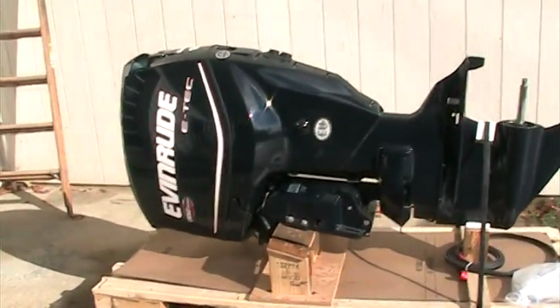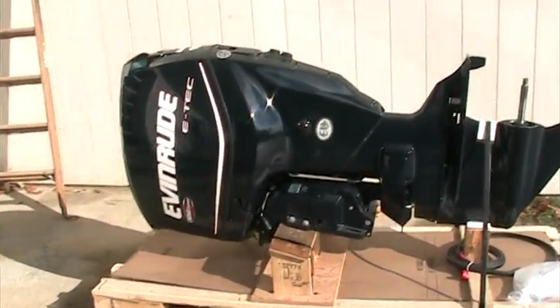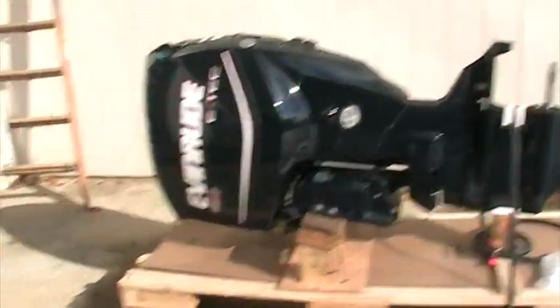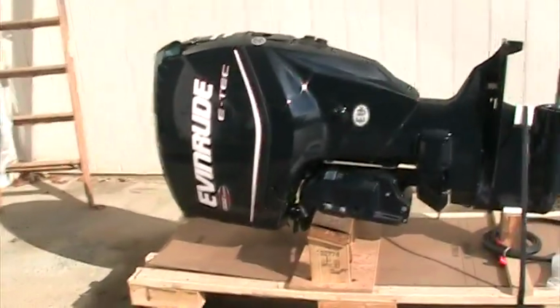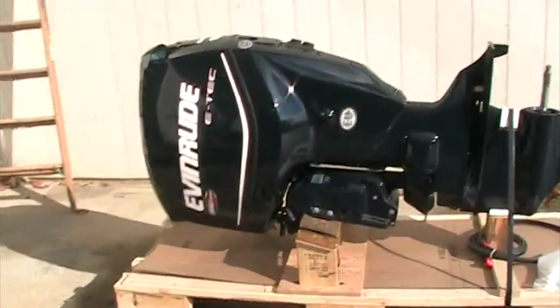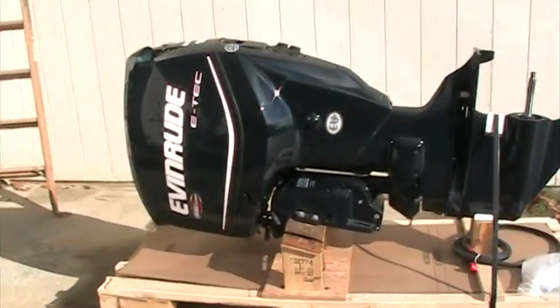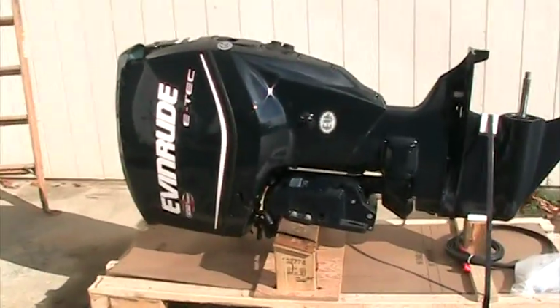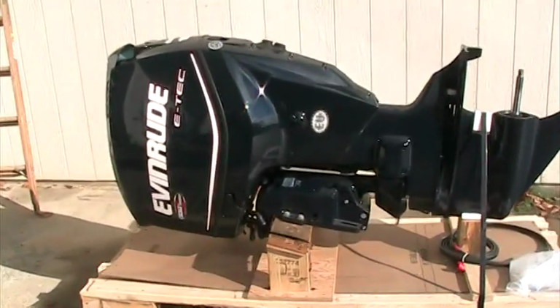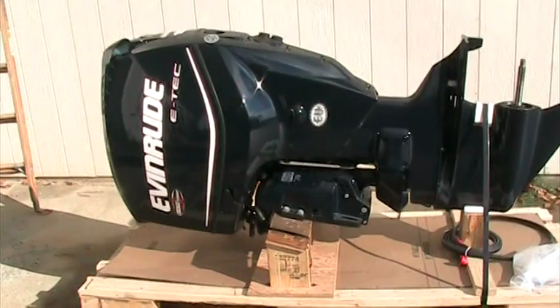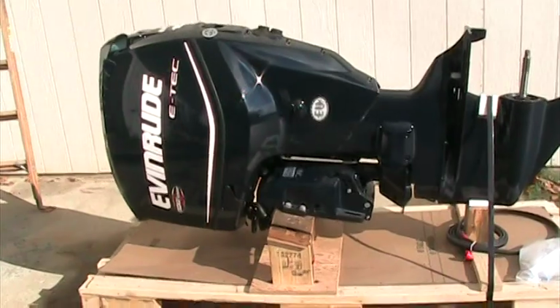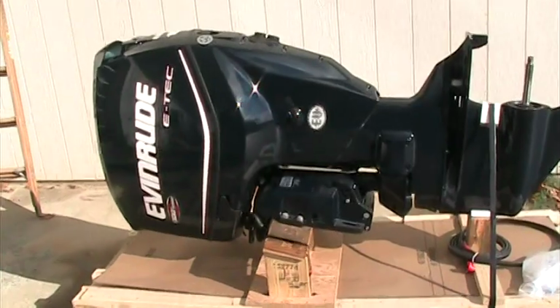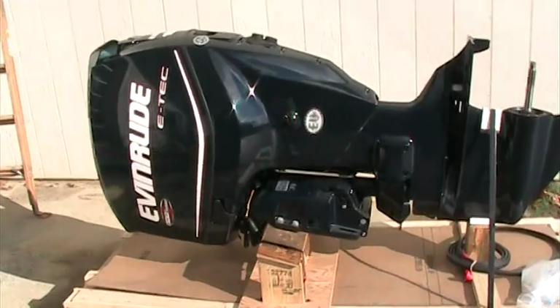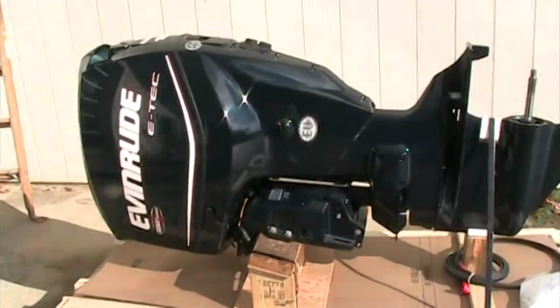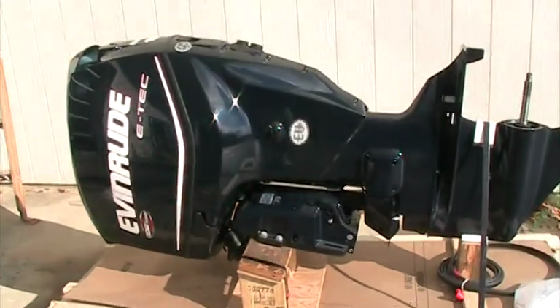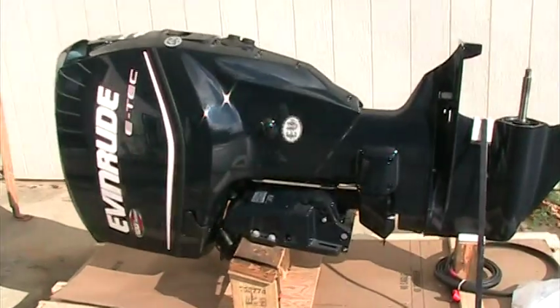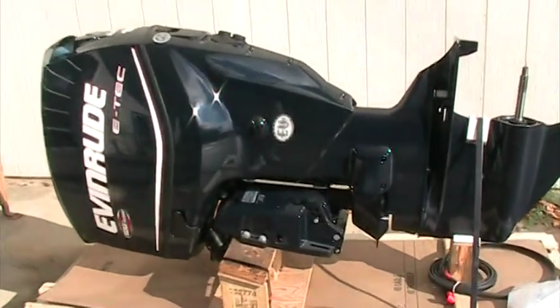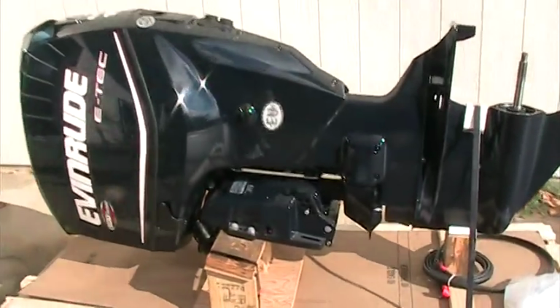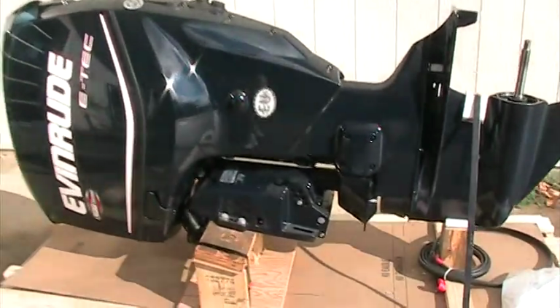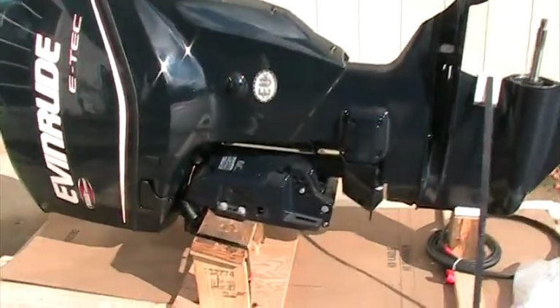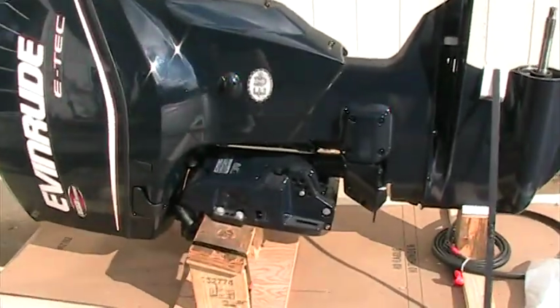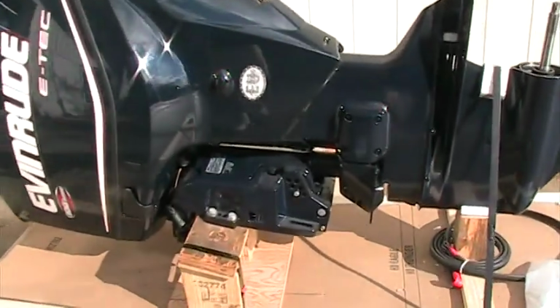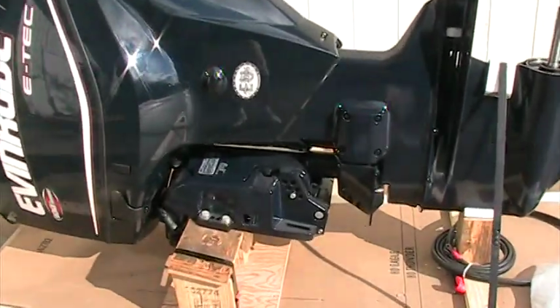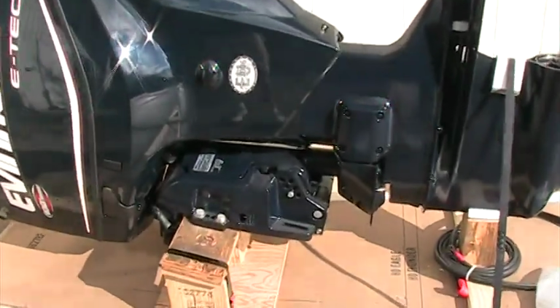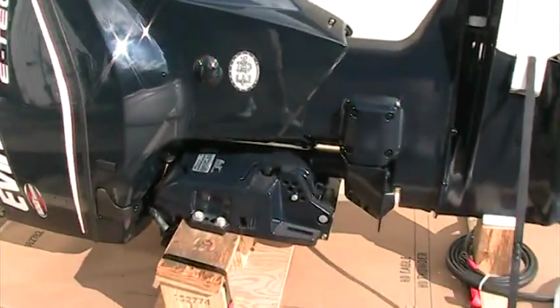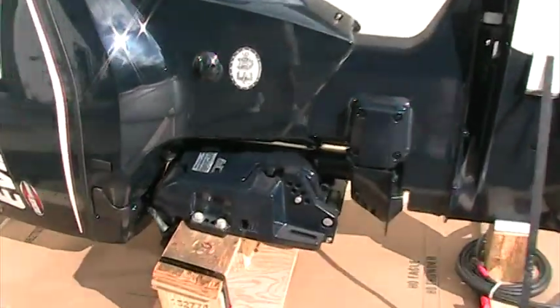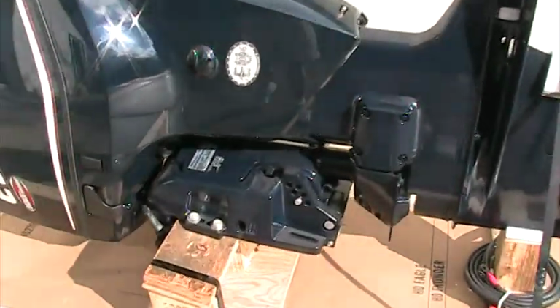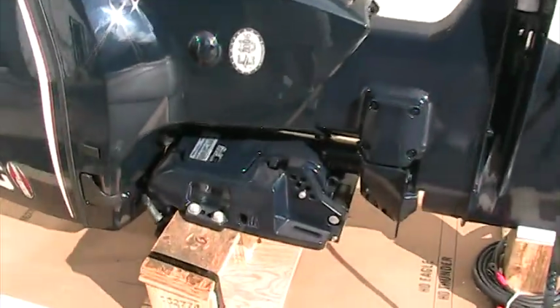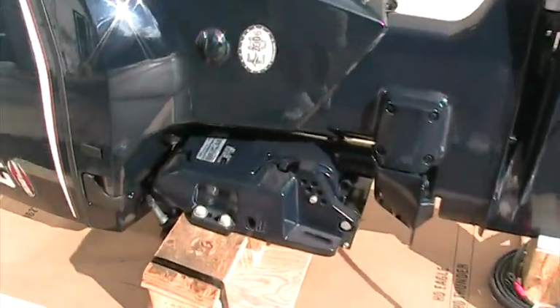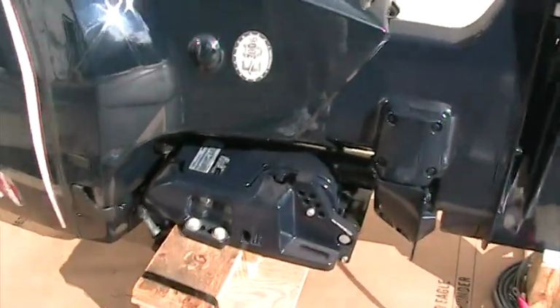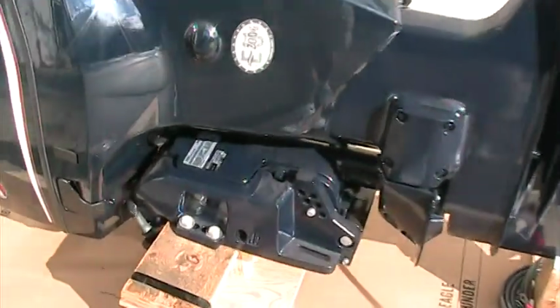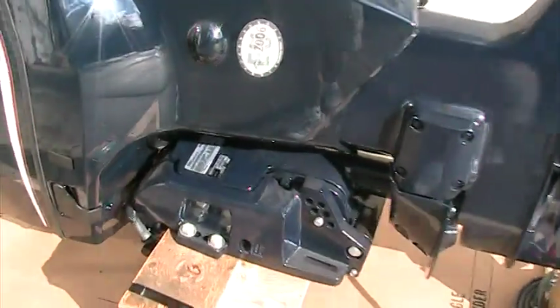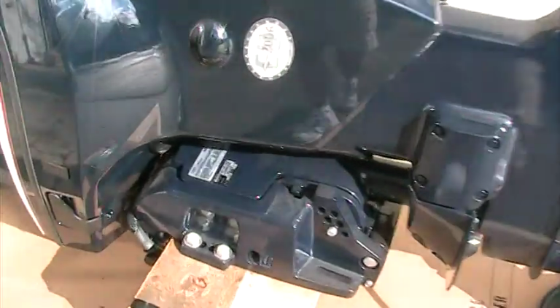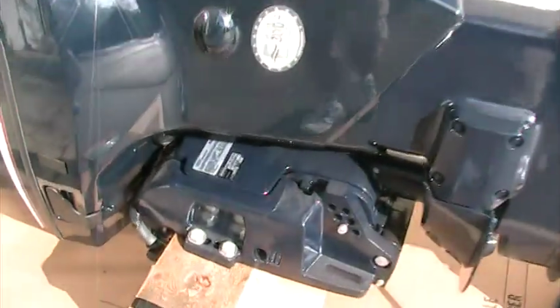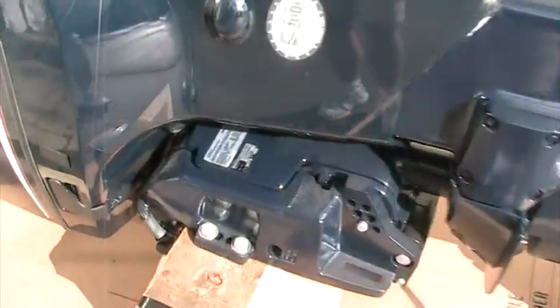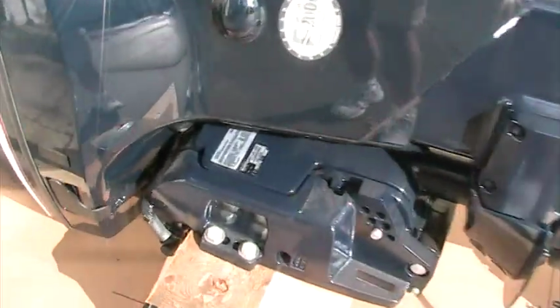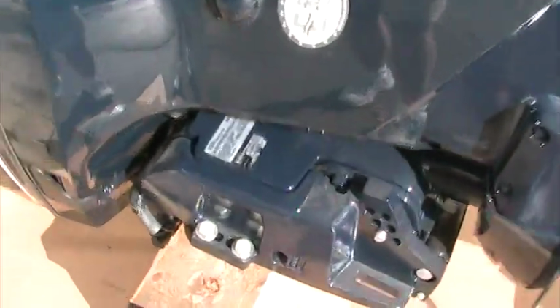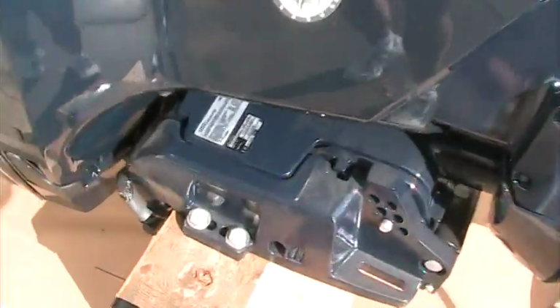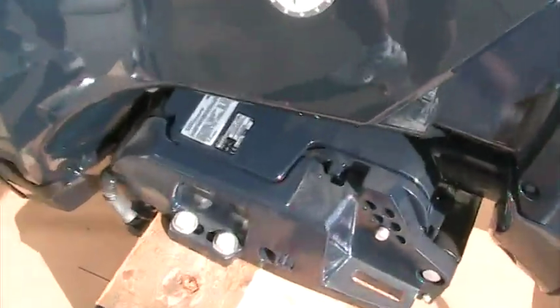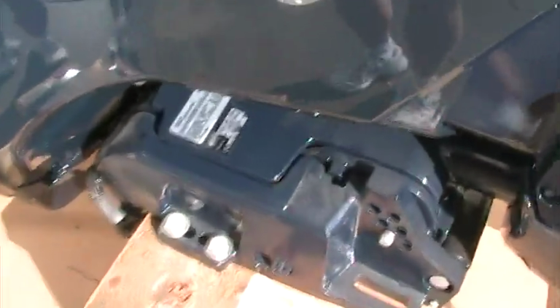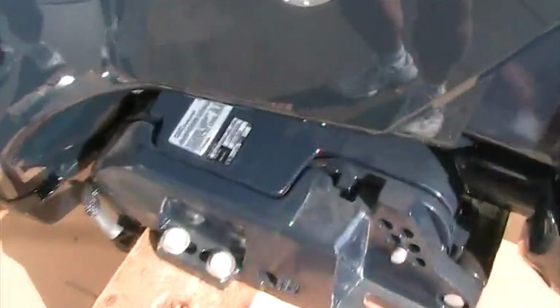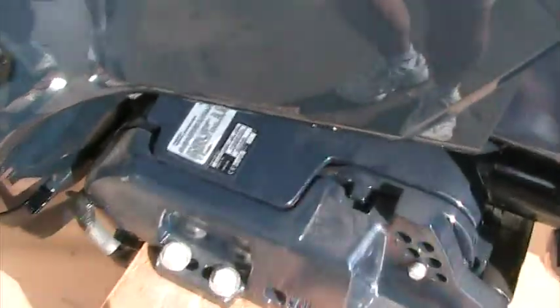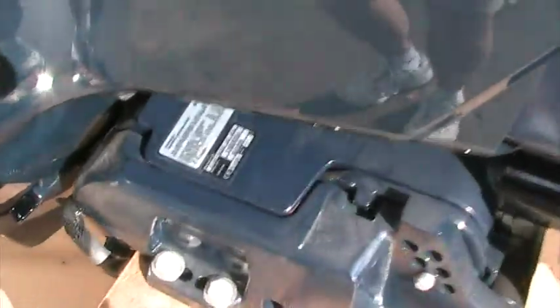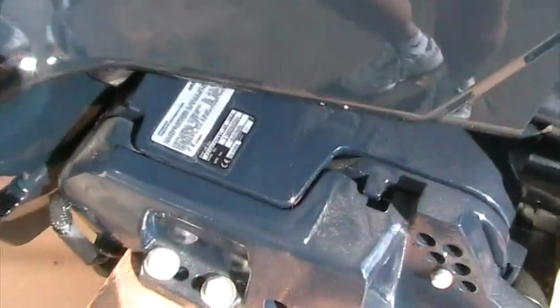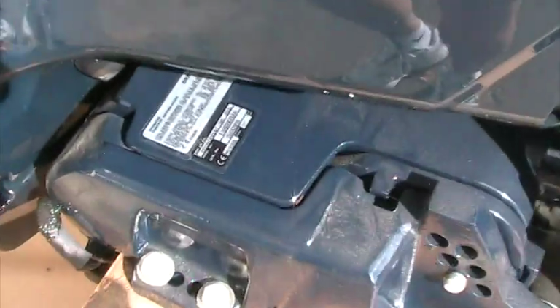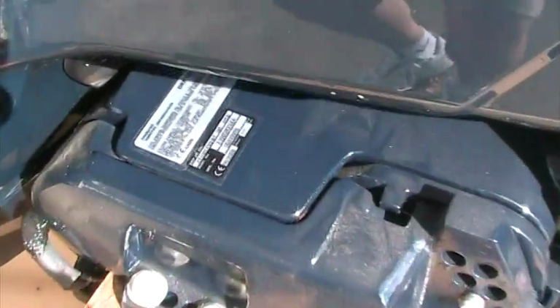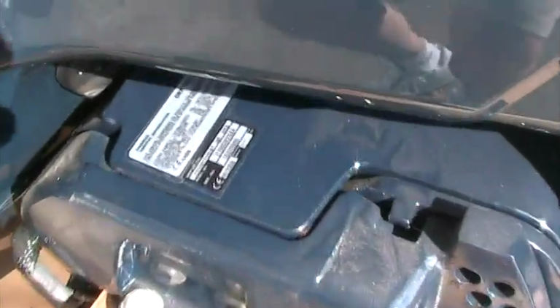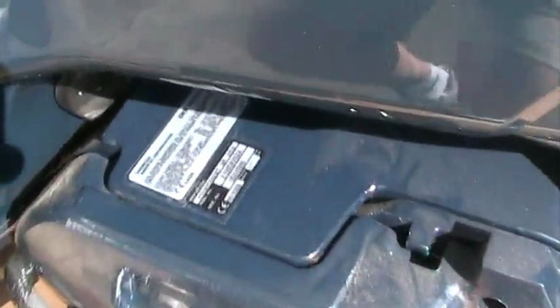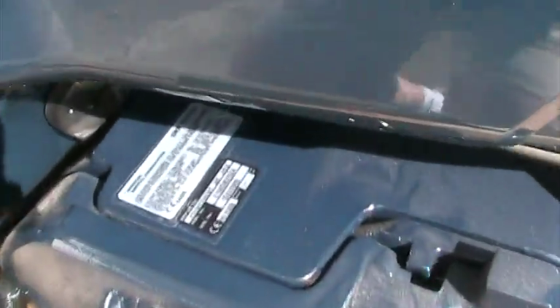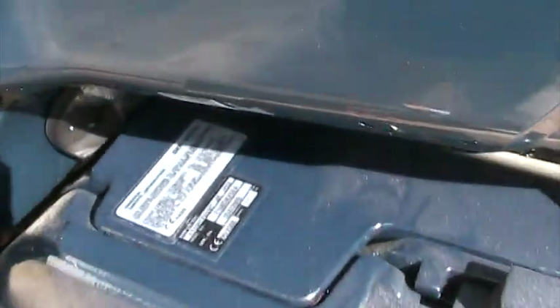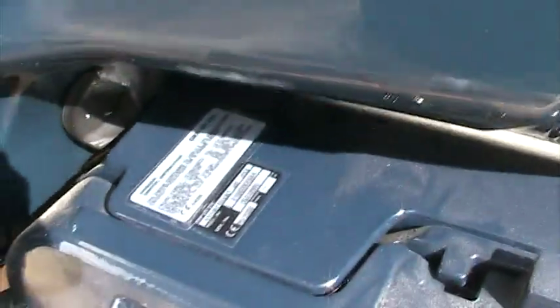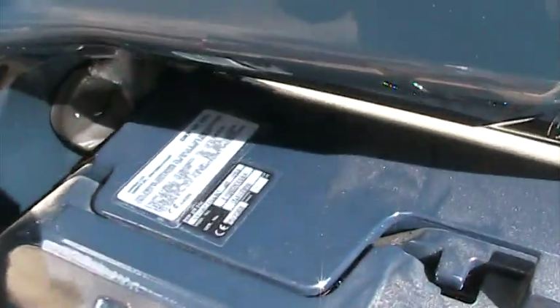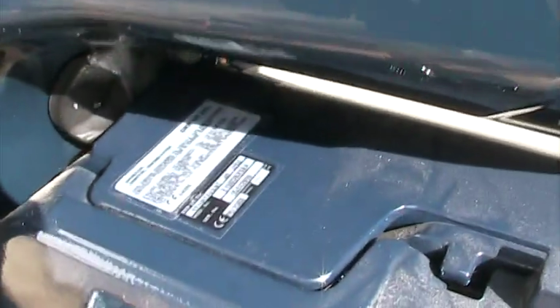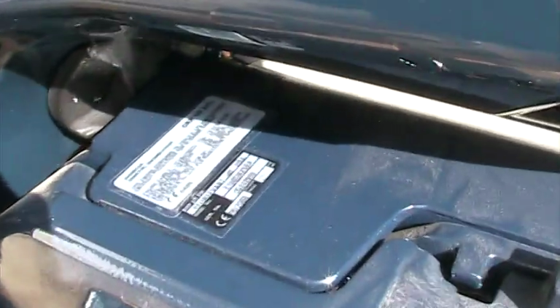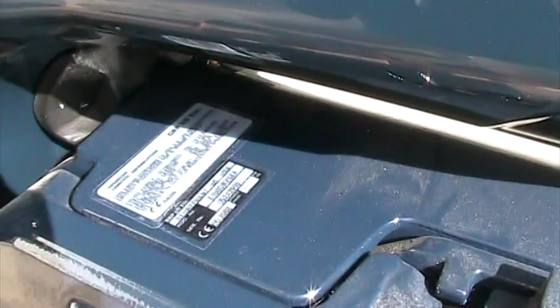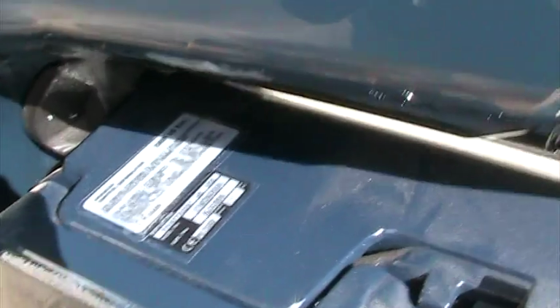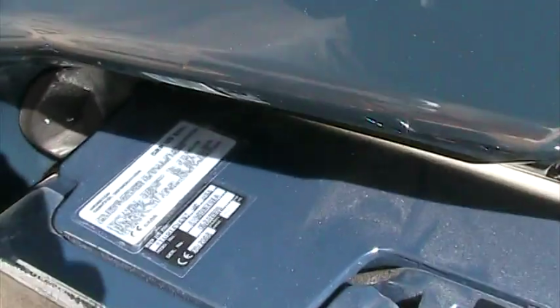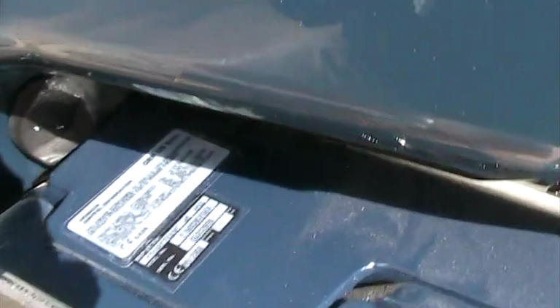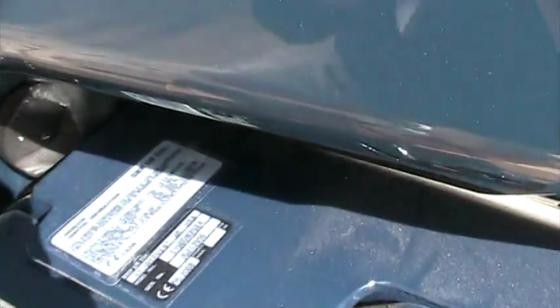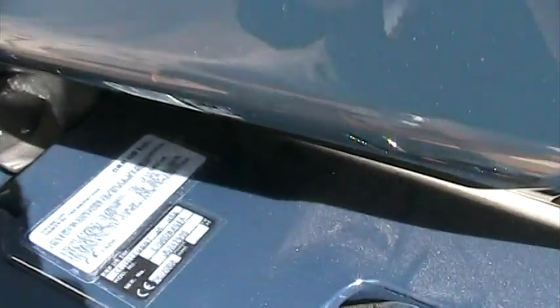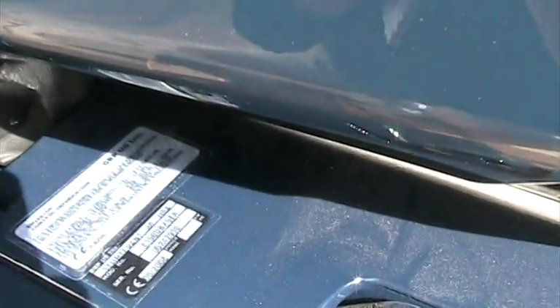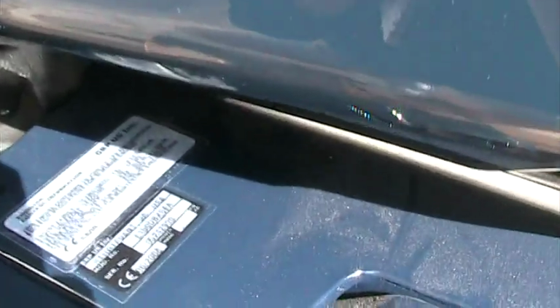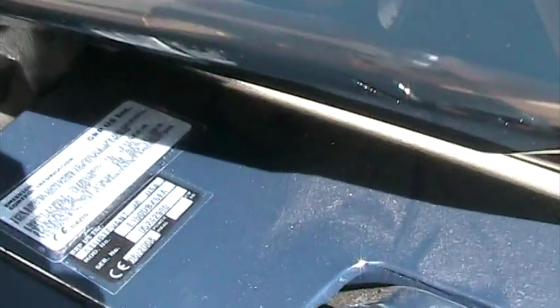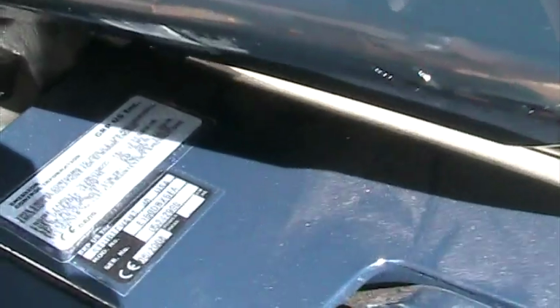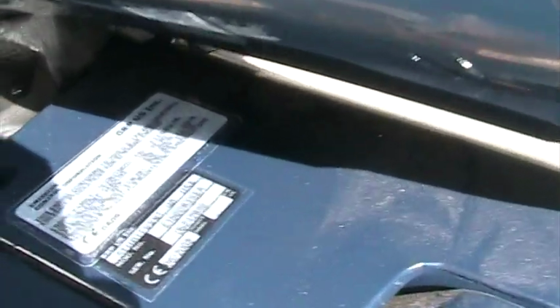It's a 2008 model and I will zoom in on the data plate here, just in case you have any questions.